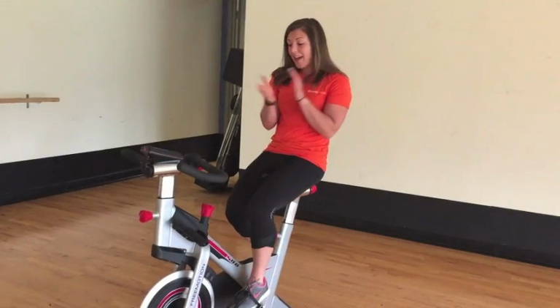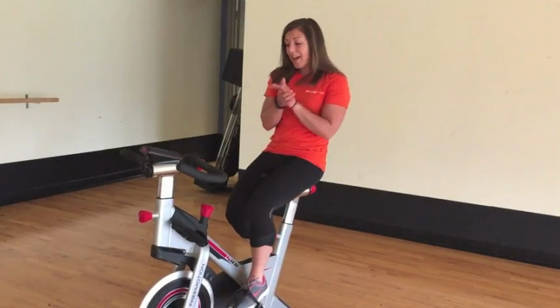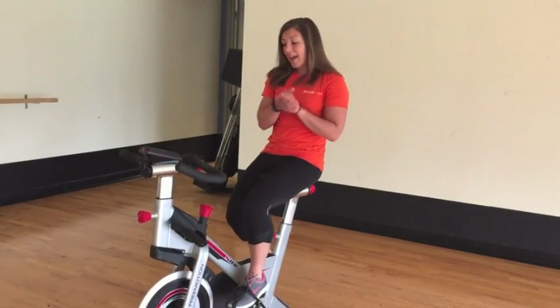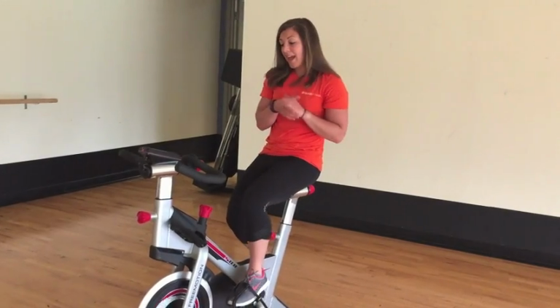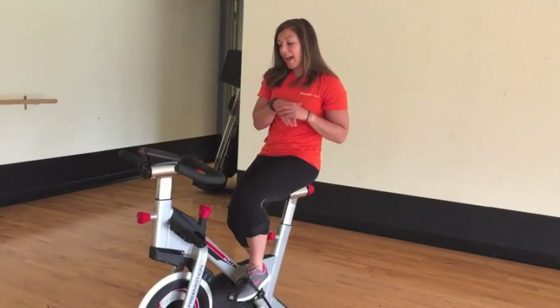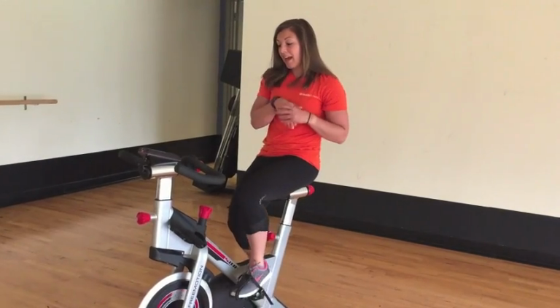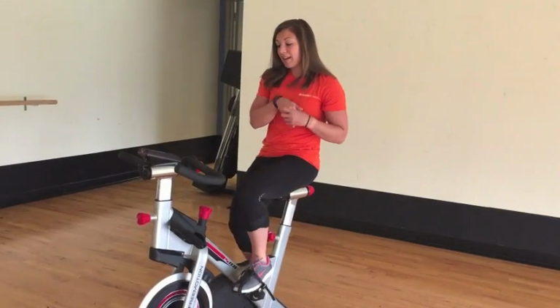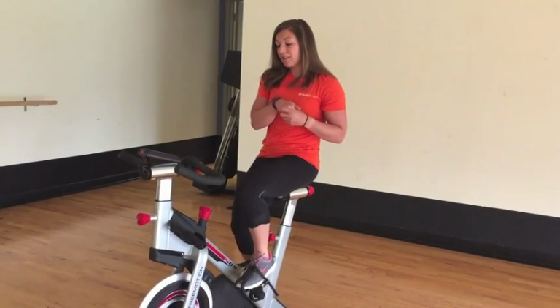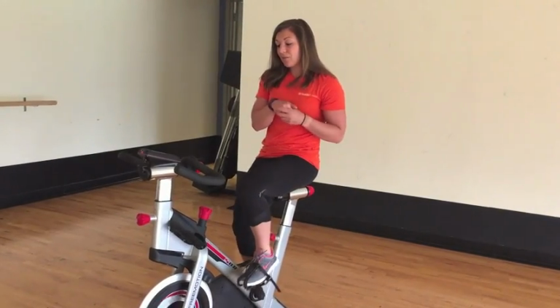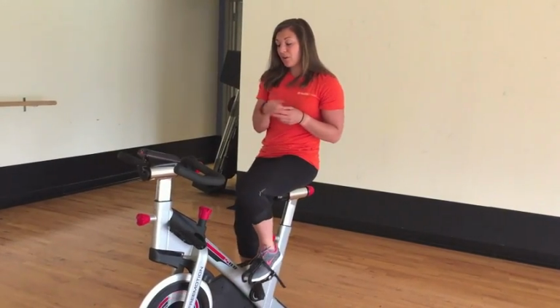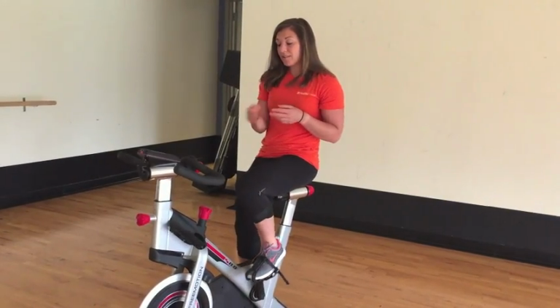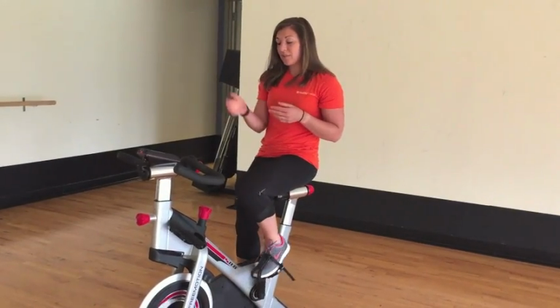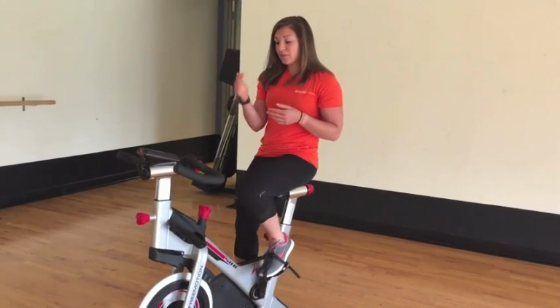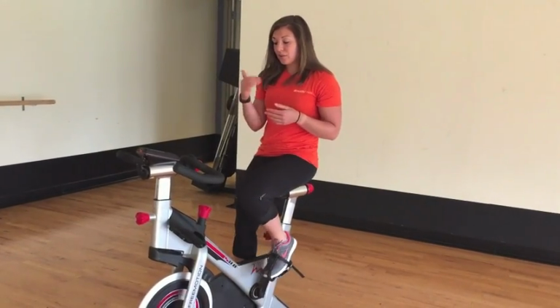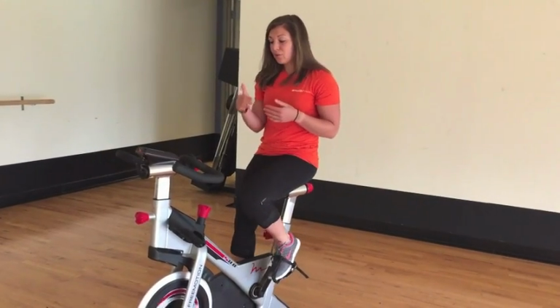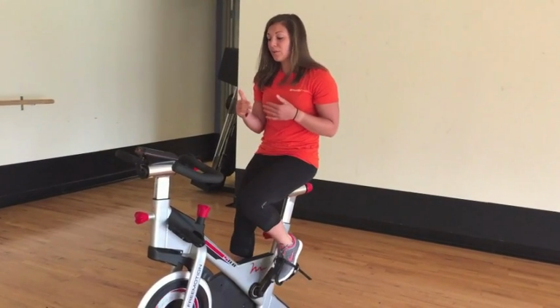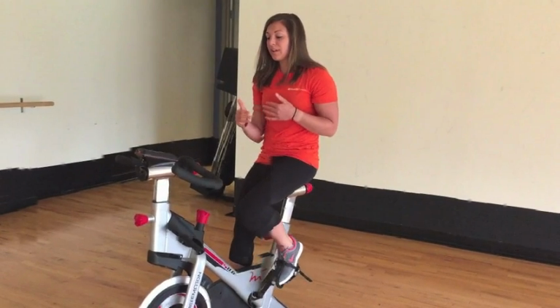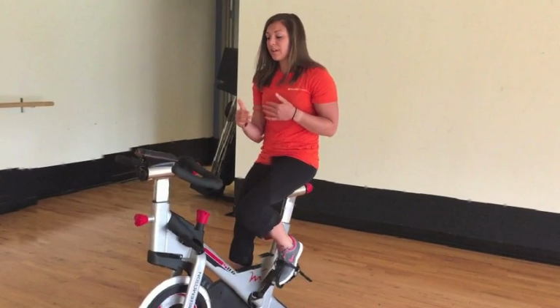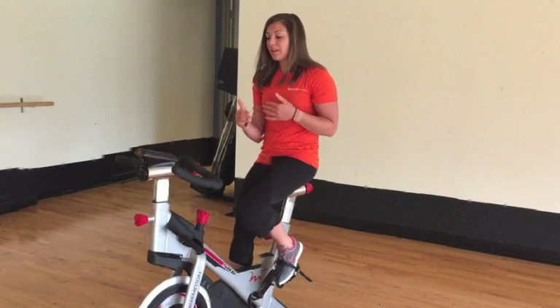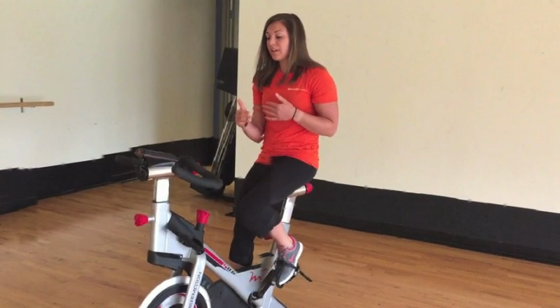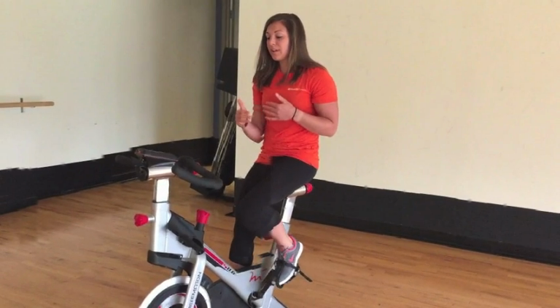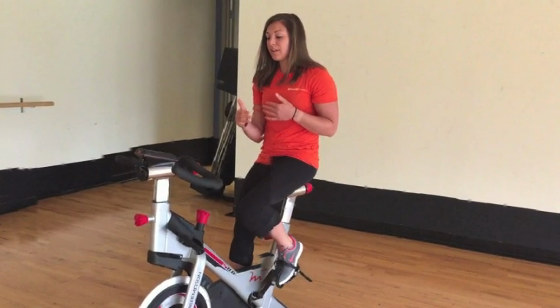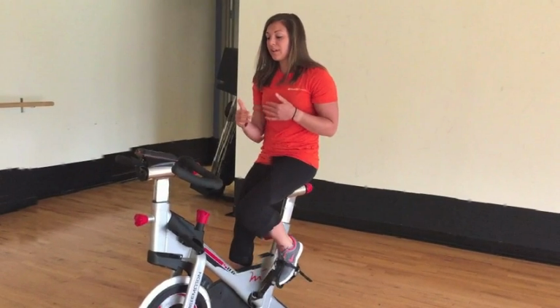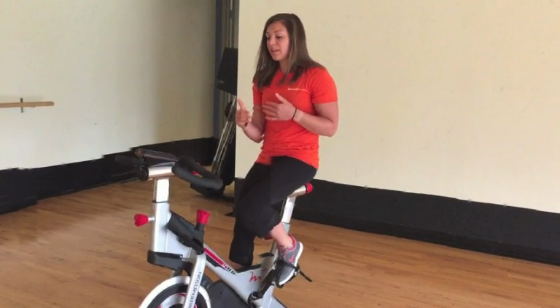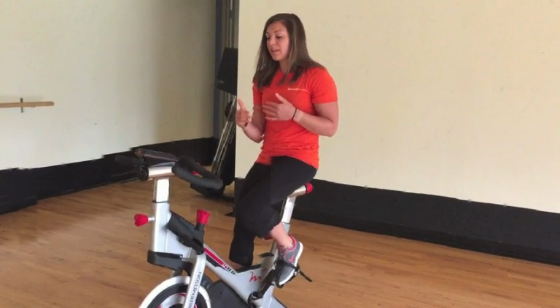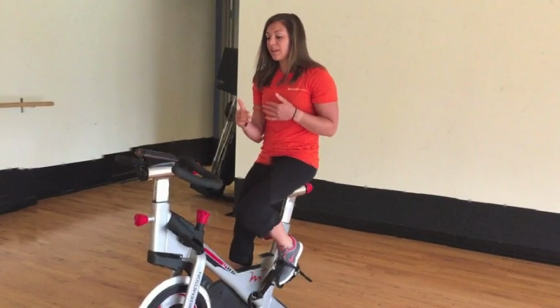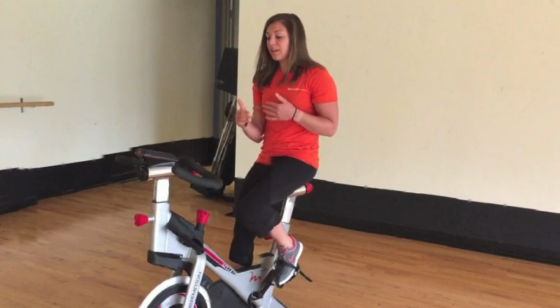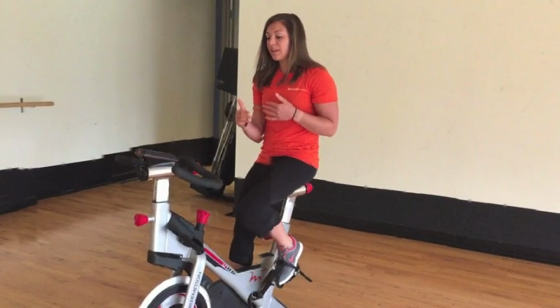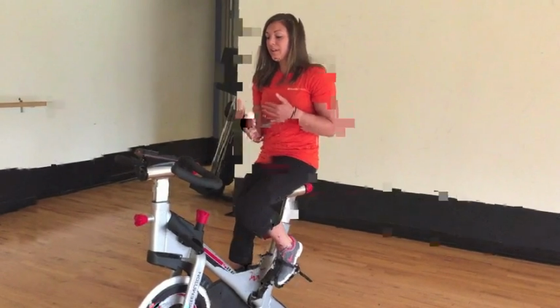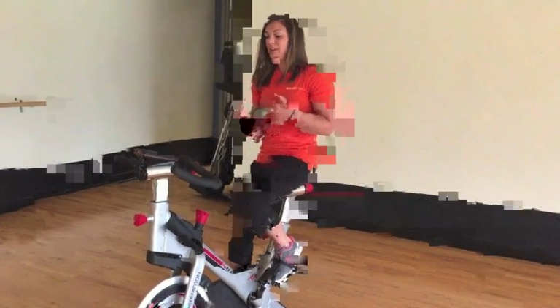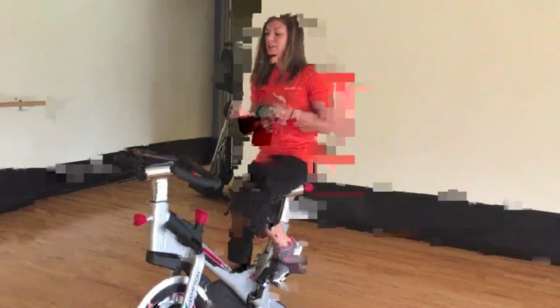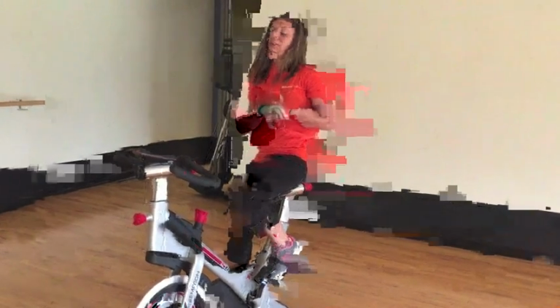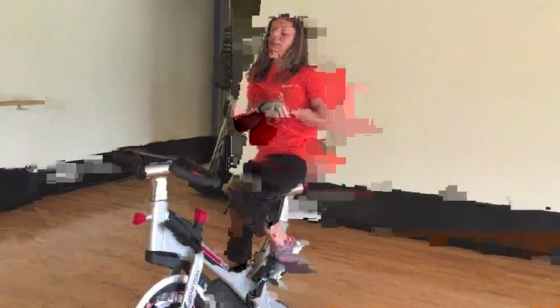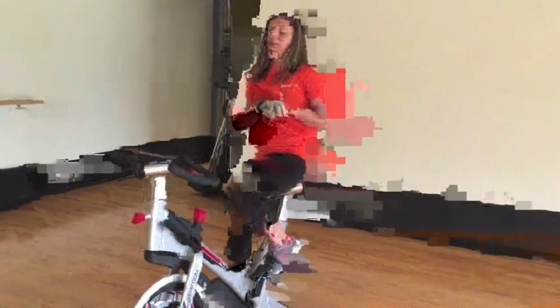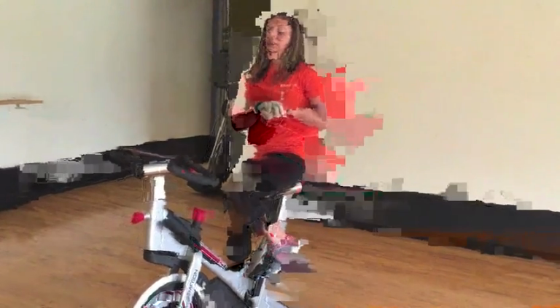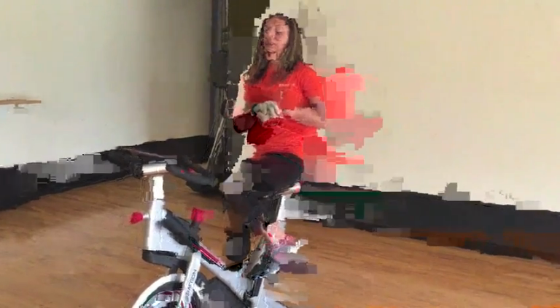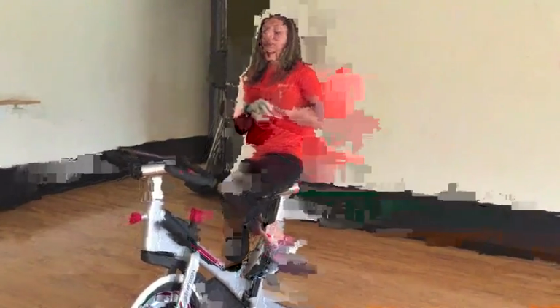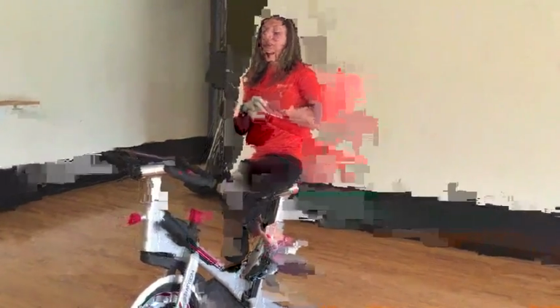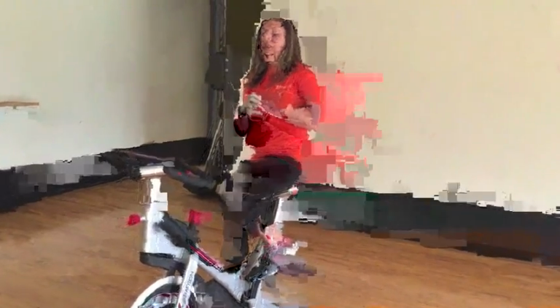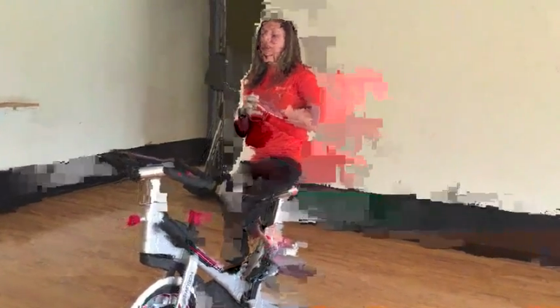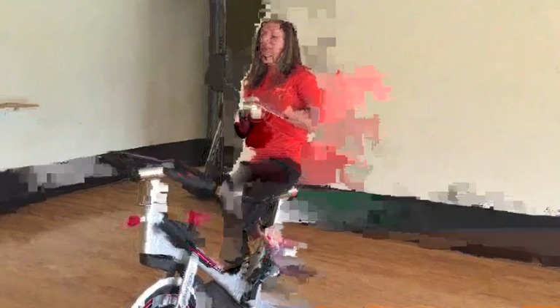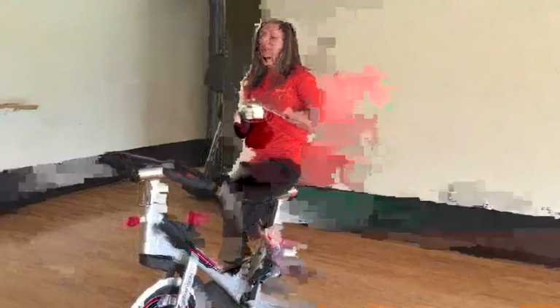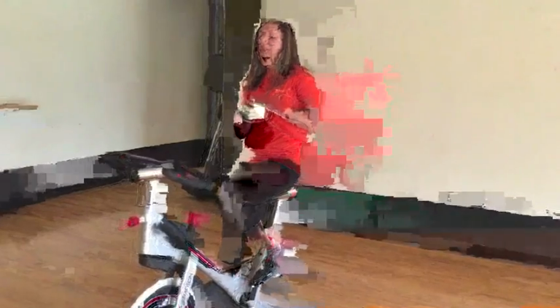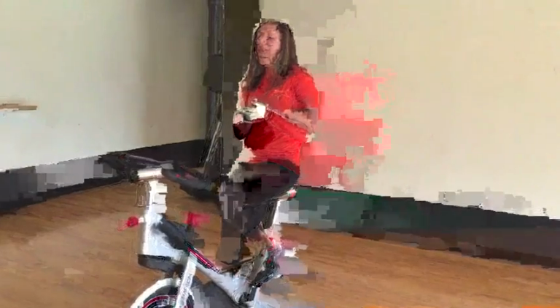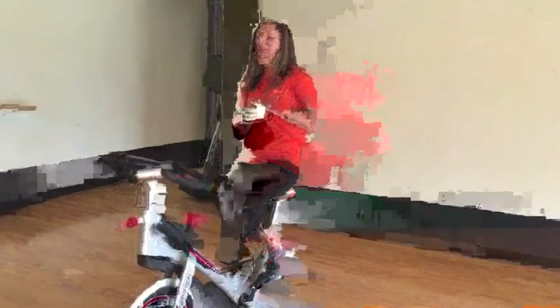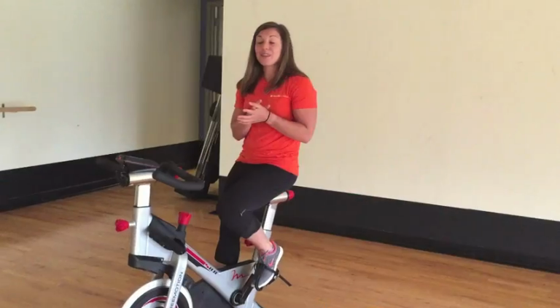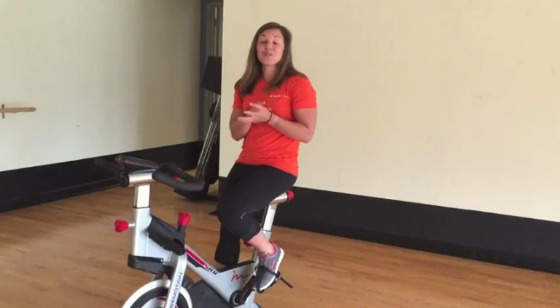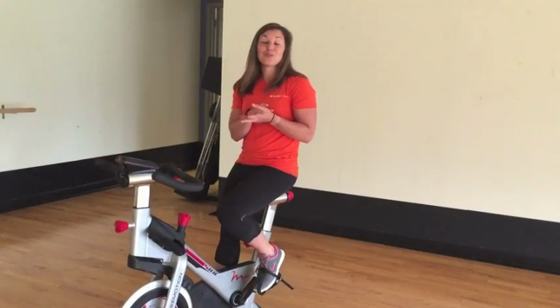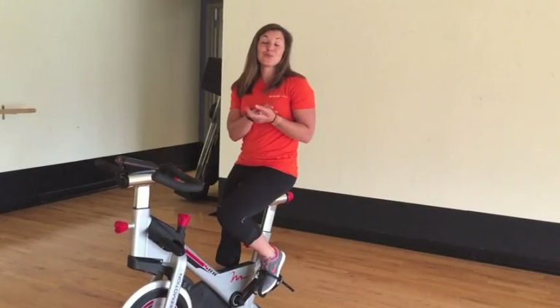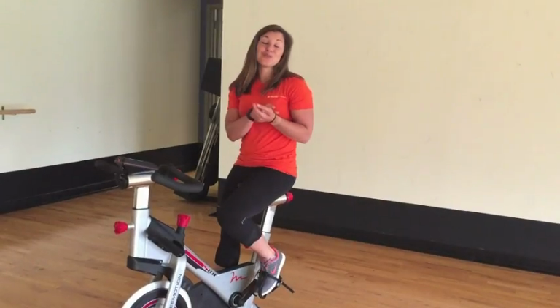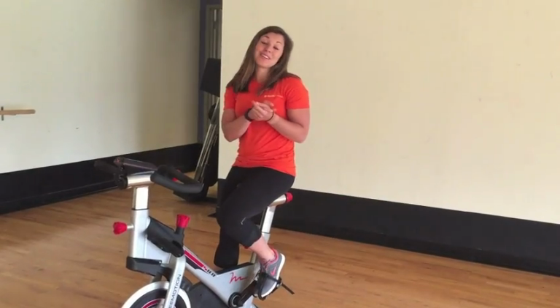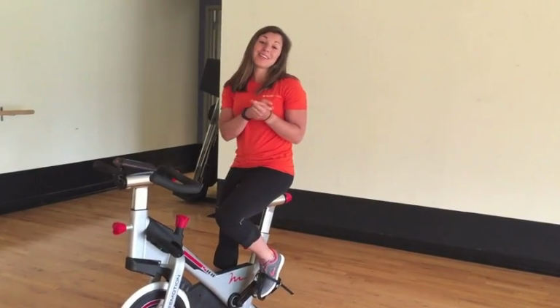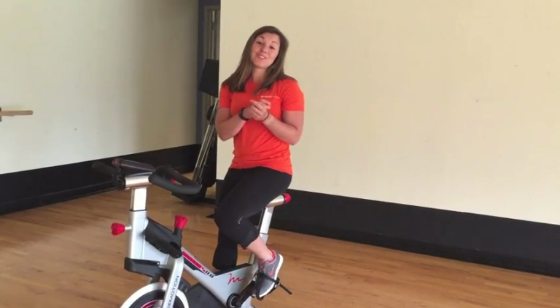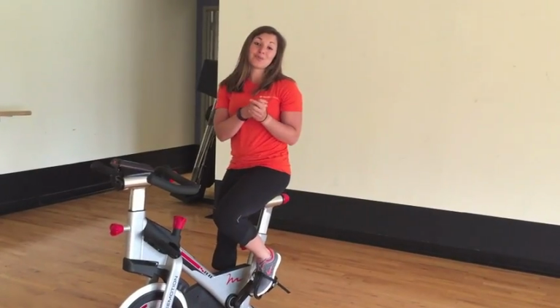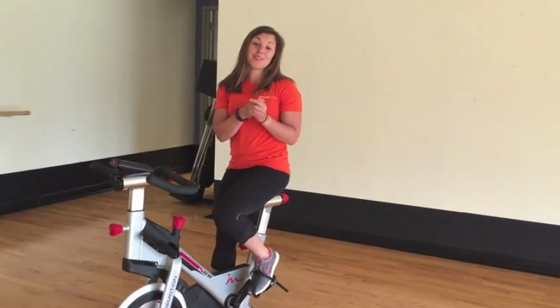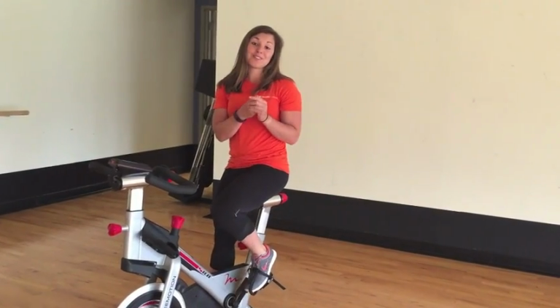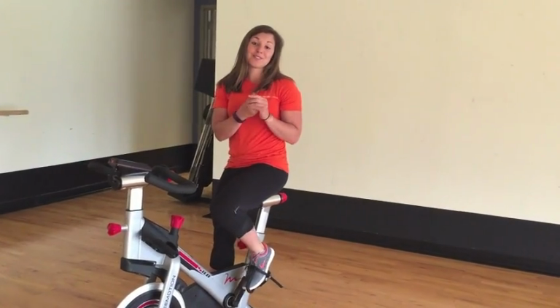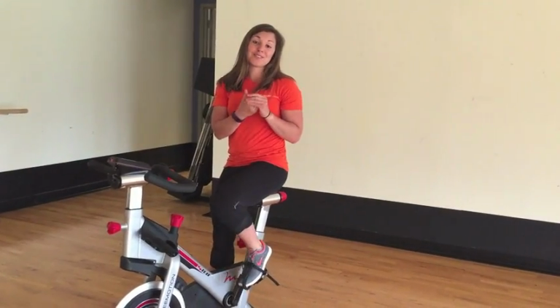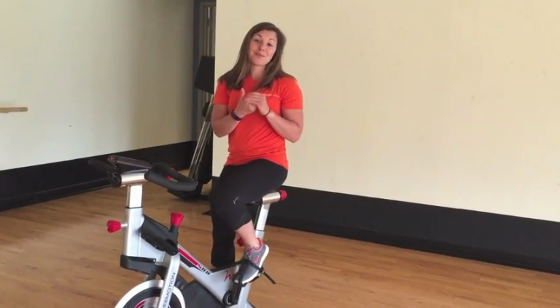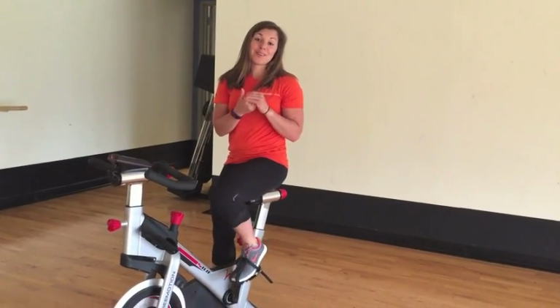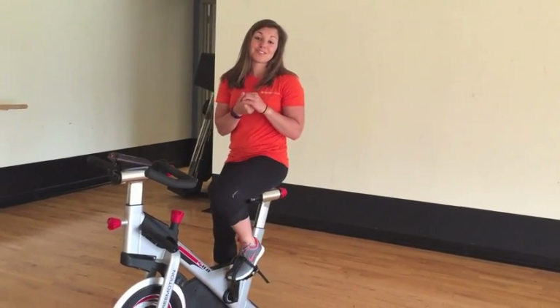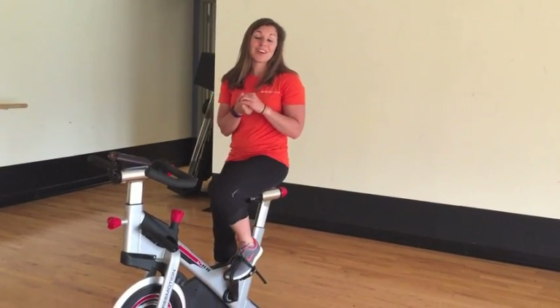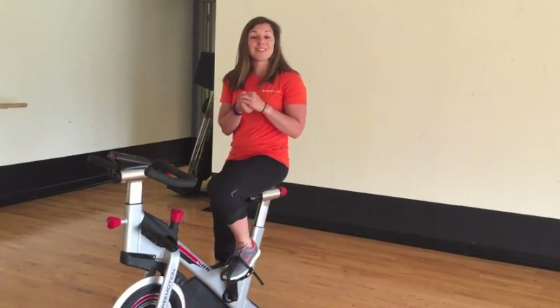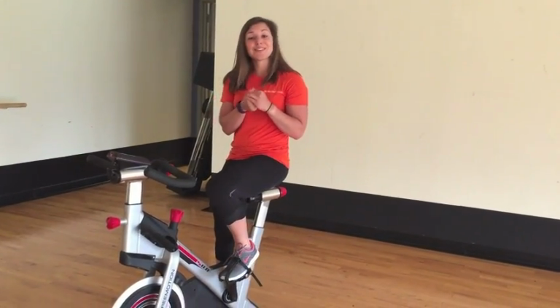And of course after your cool down and everything, you can go off and stay tuned each week to see what the challenge is coming up.